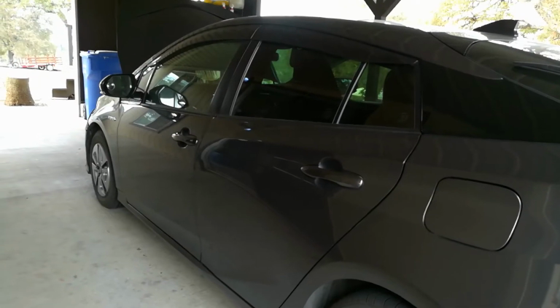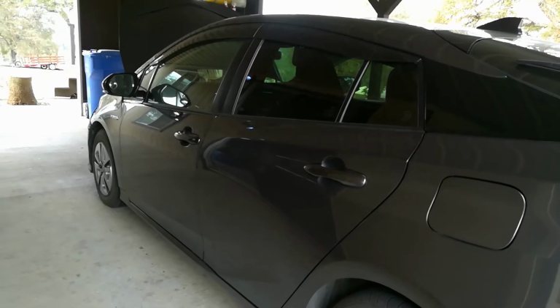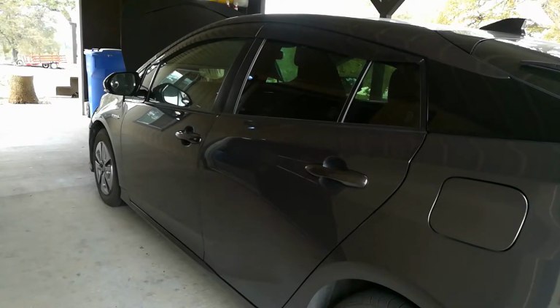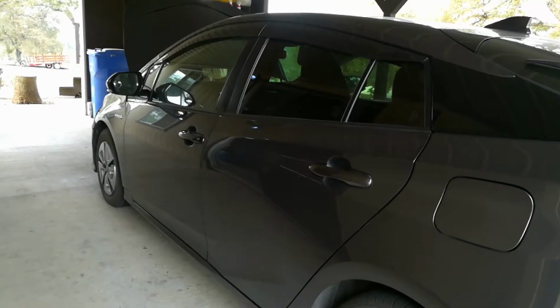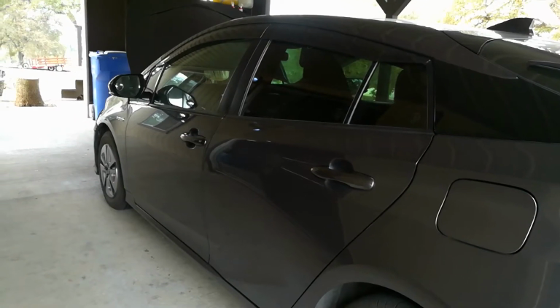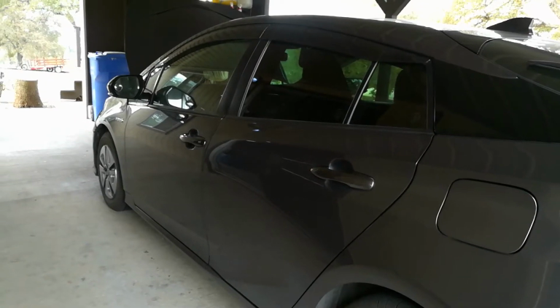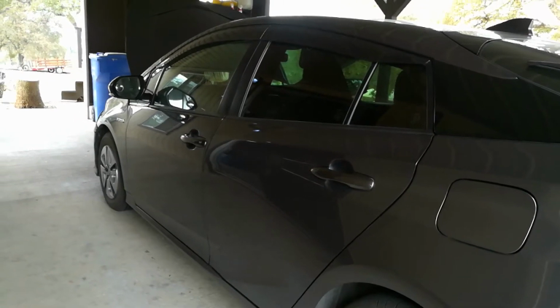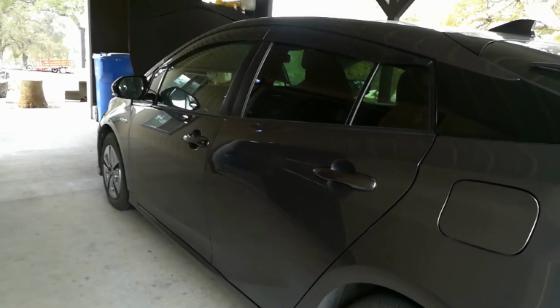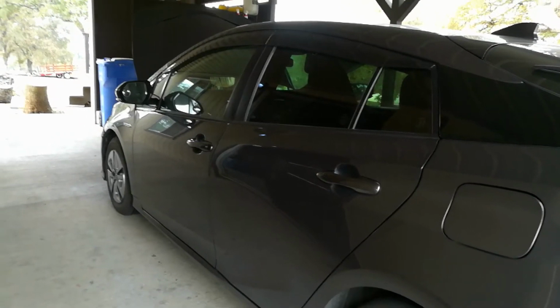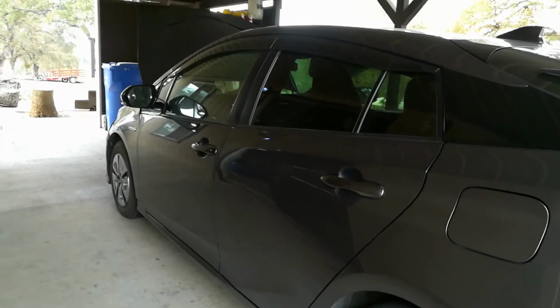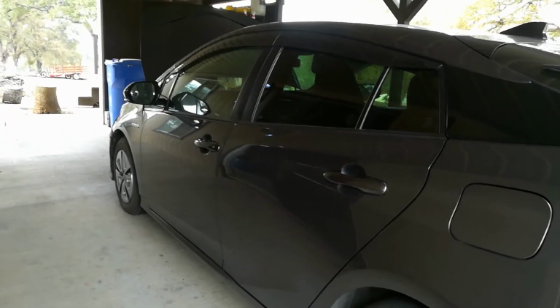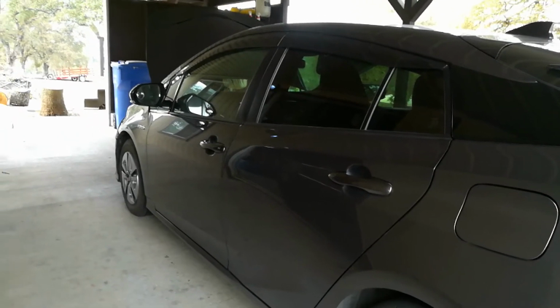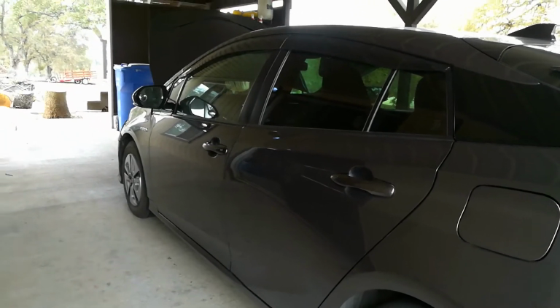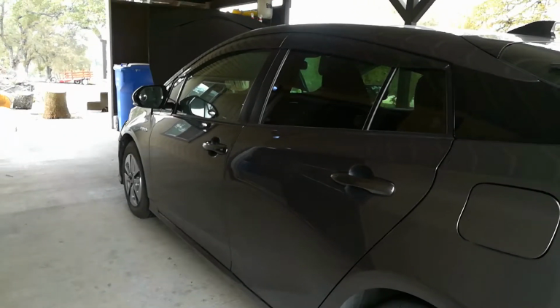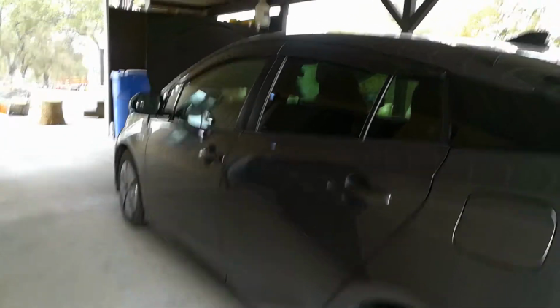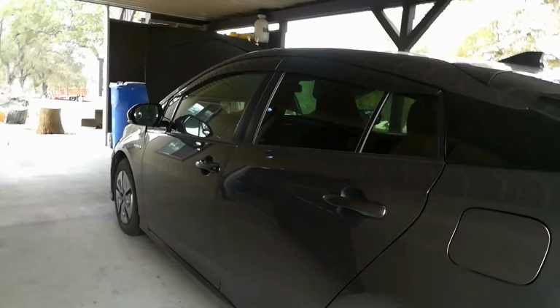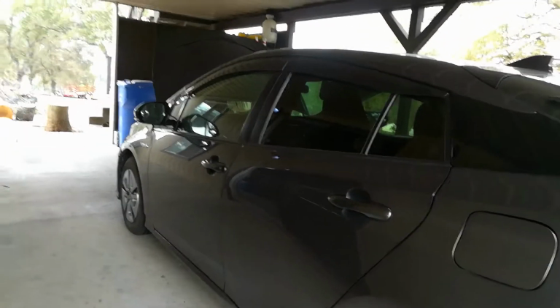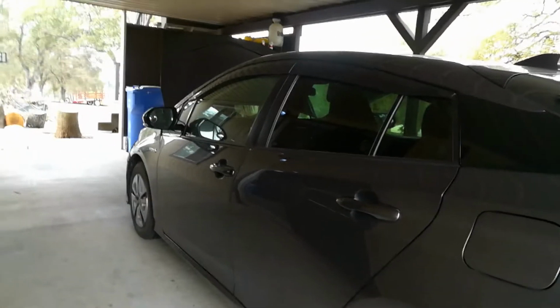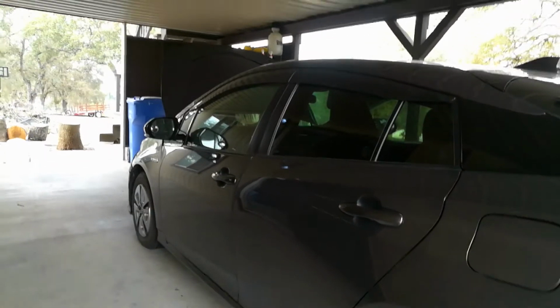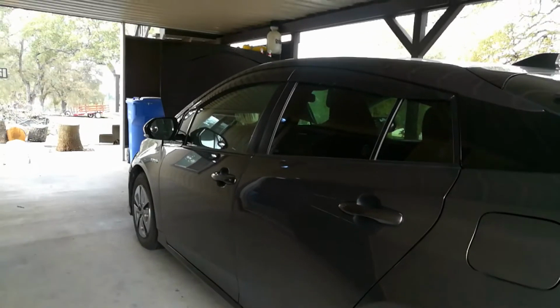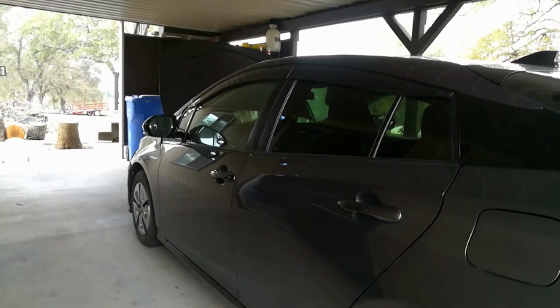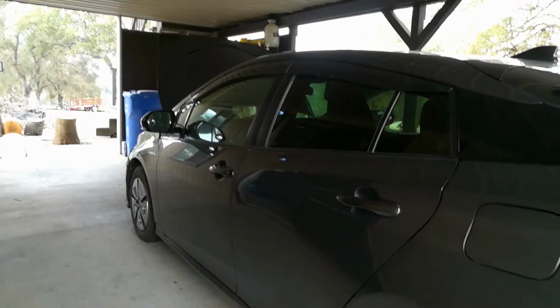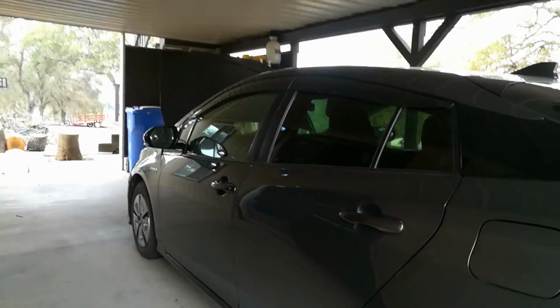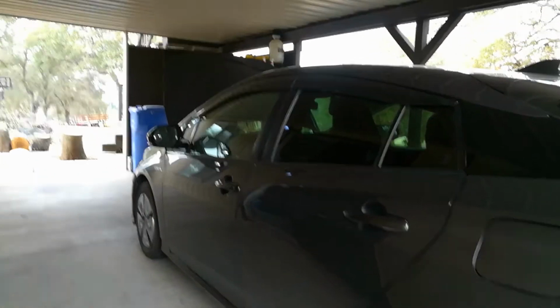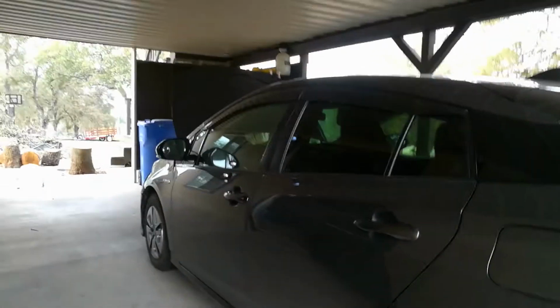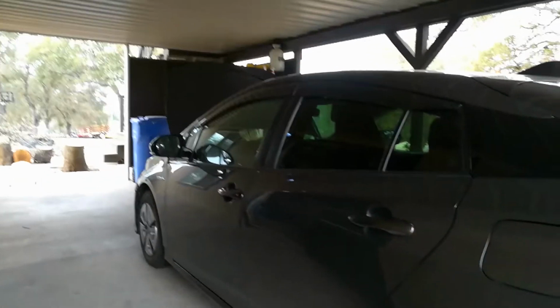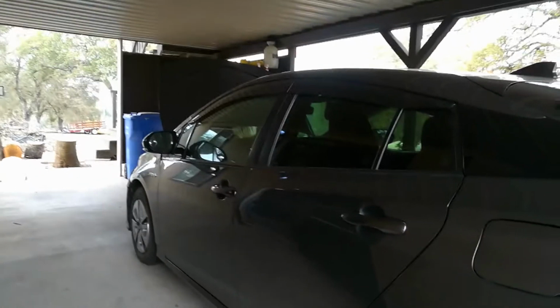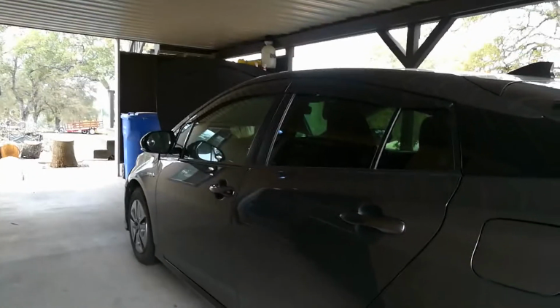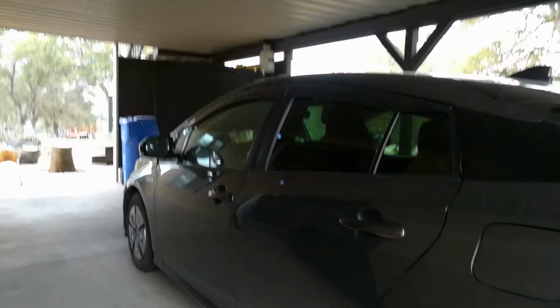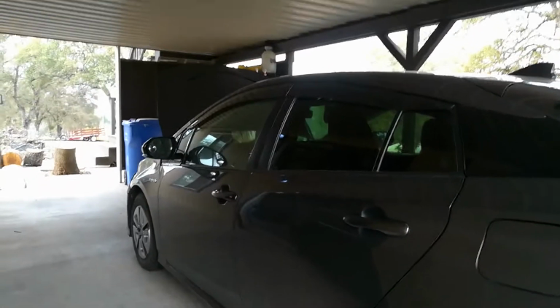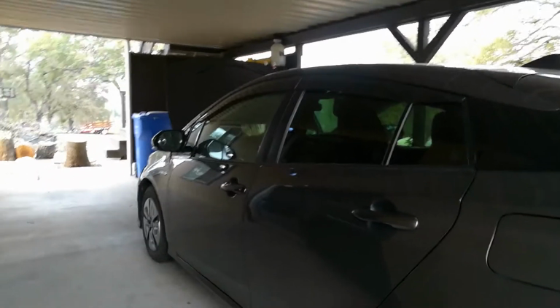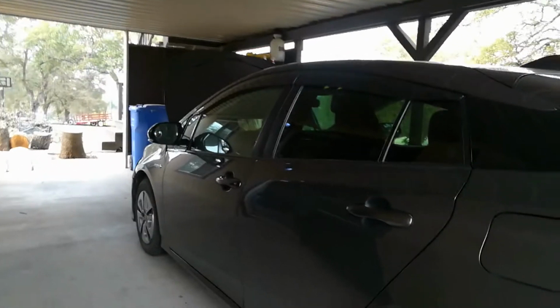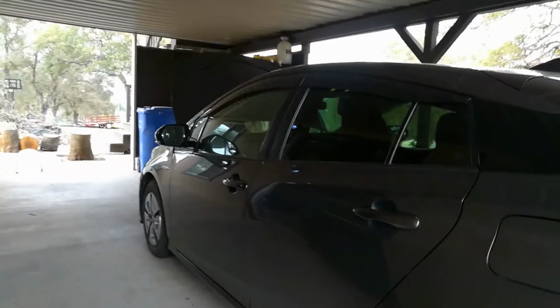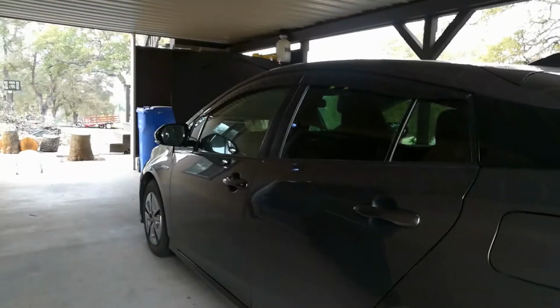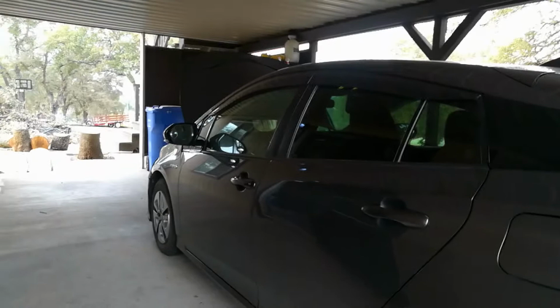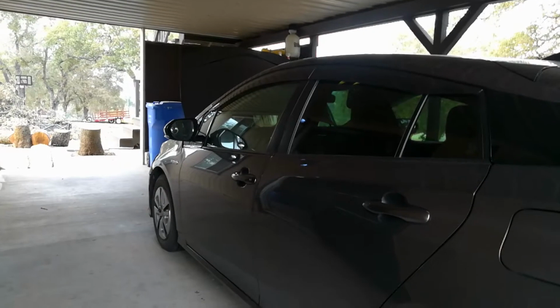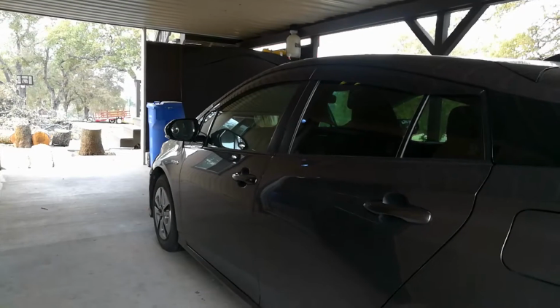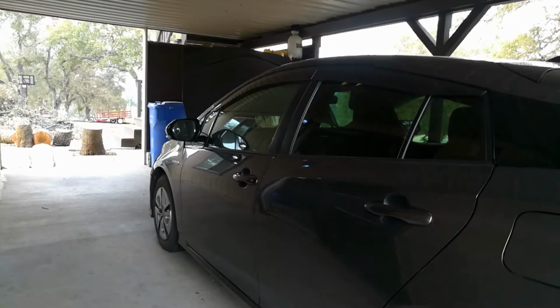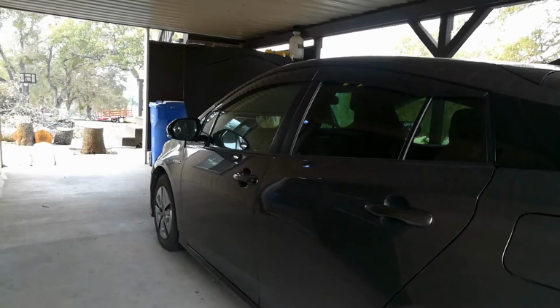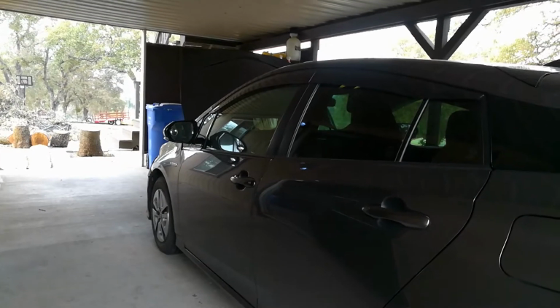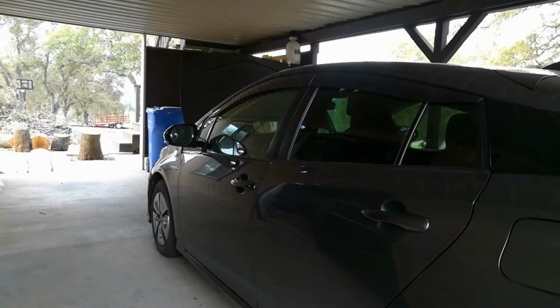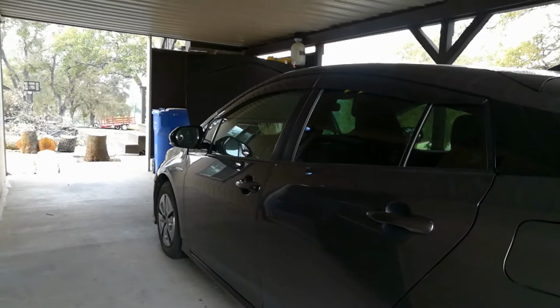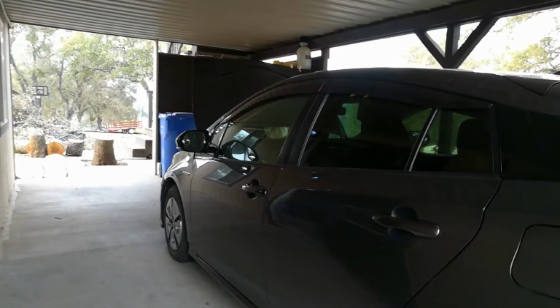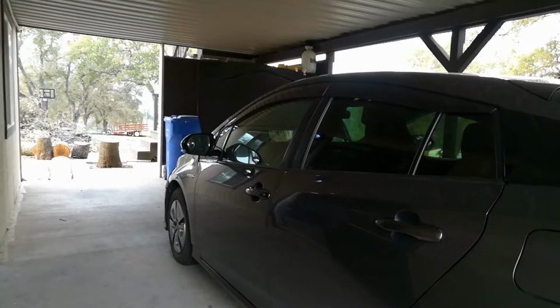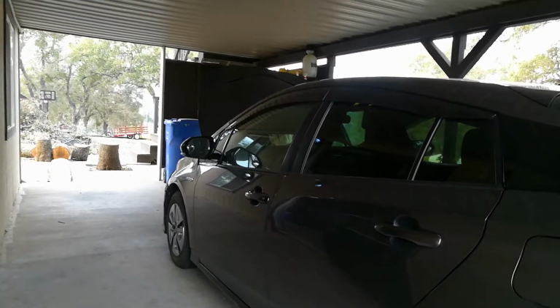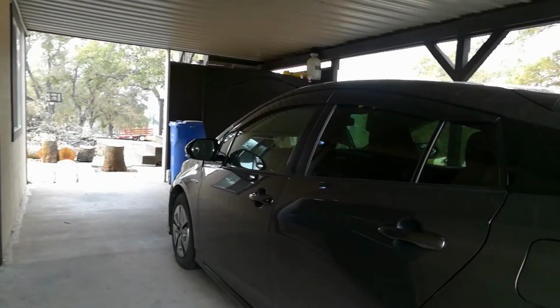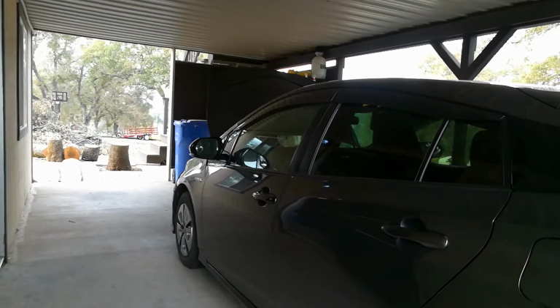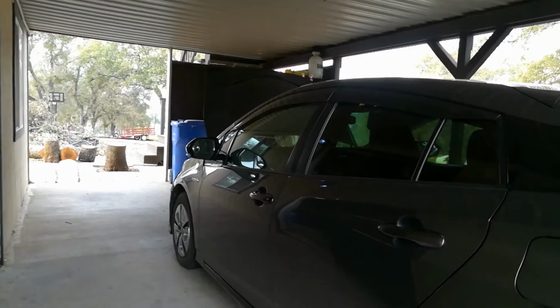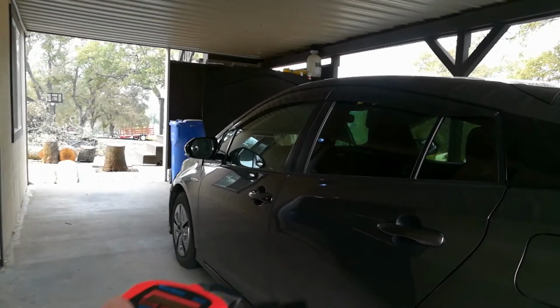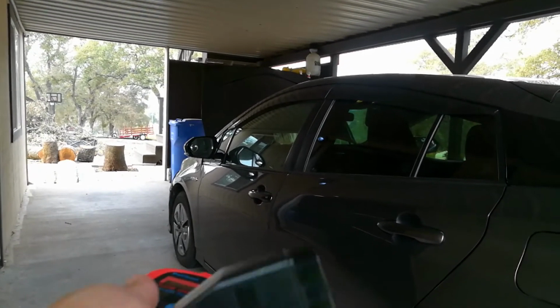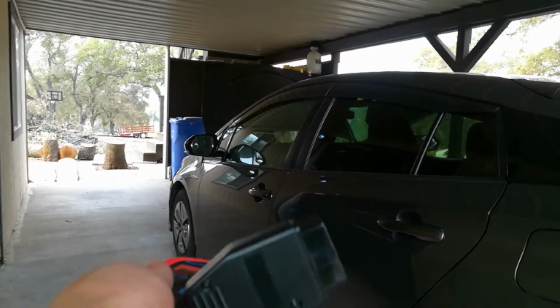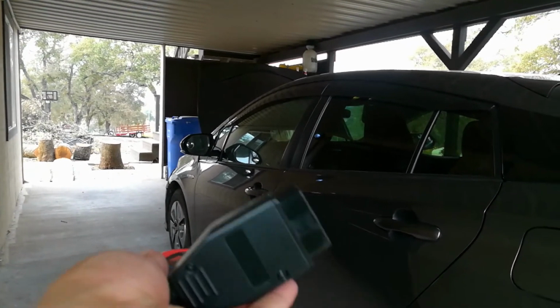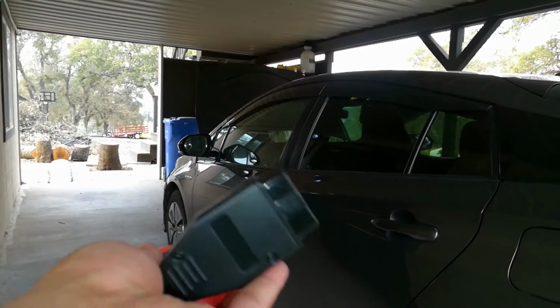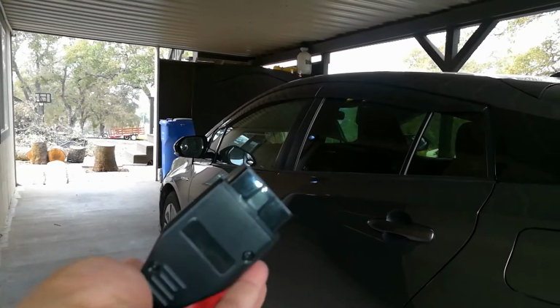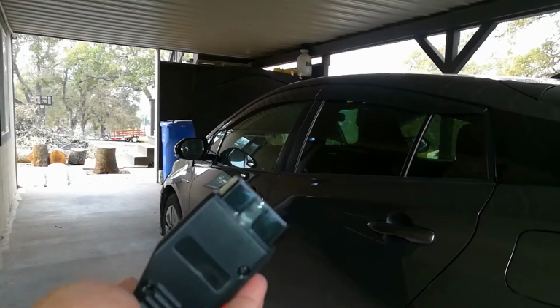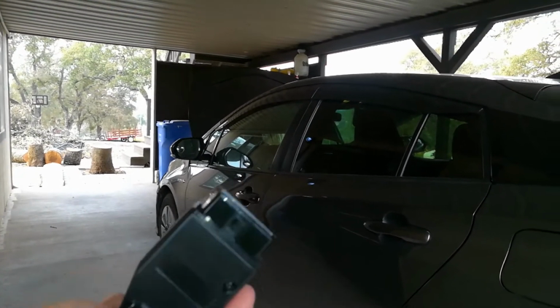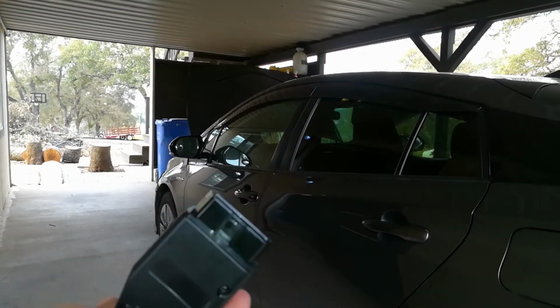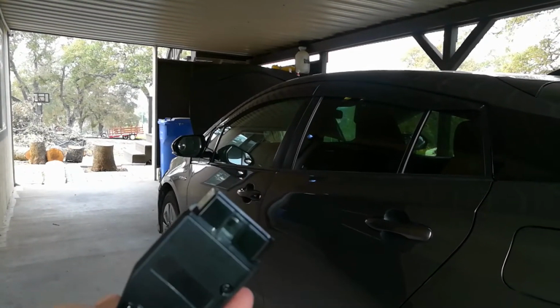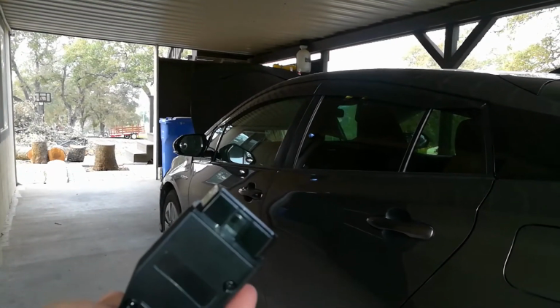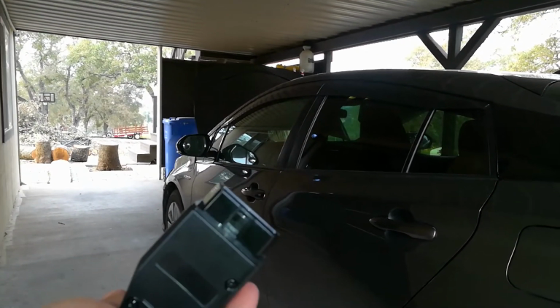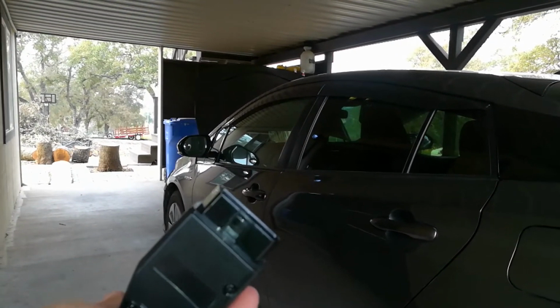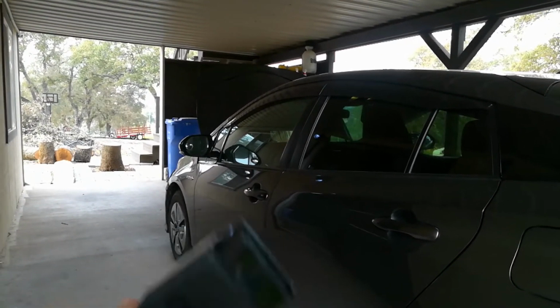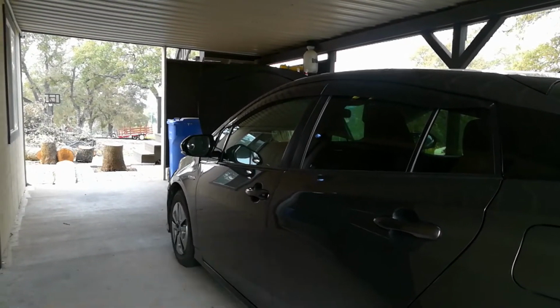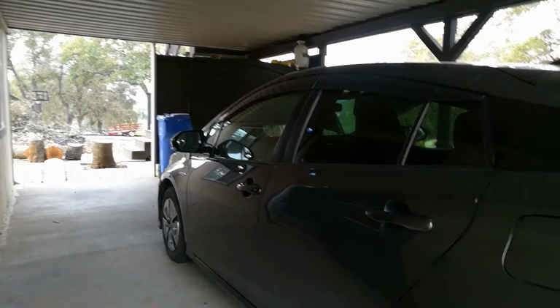Hello world, this is Random Fix and today I'm going to be showing you how to hook up an OBD2 scanner to your vehicle and how to find the port.